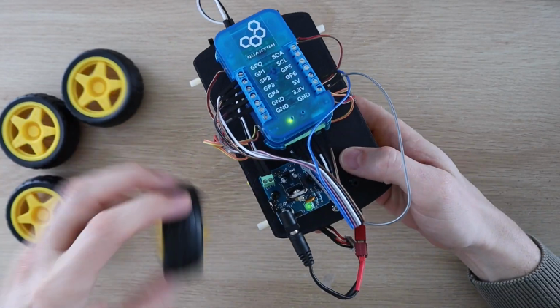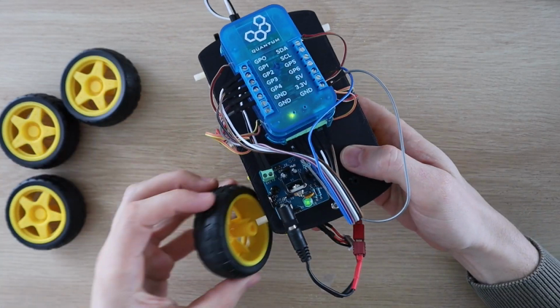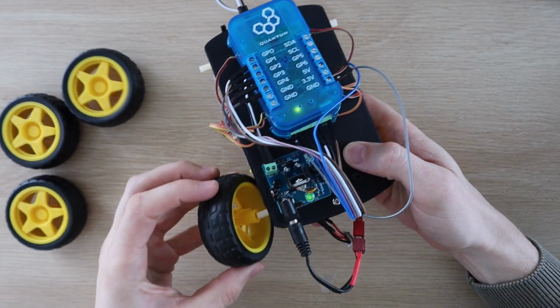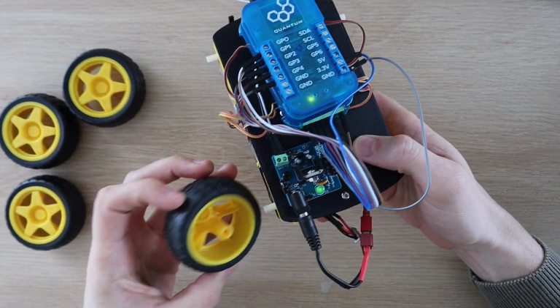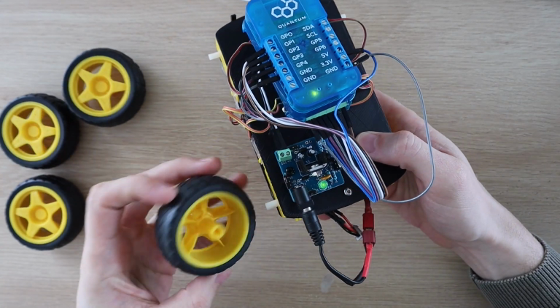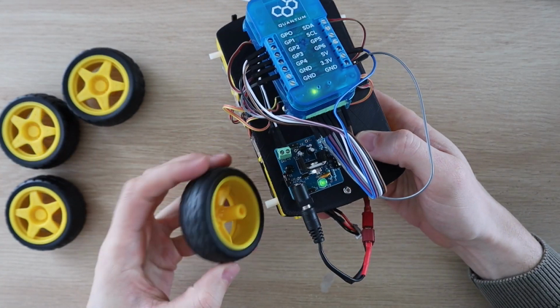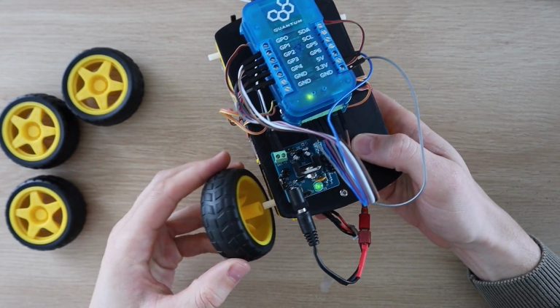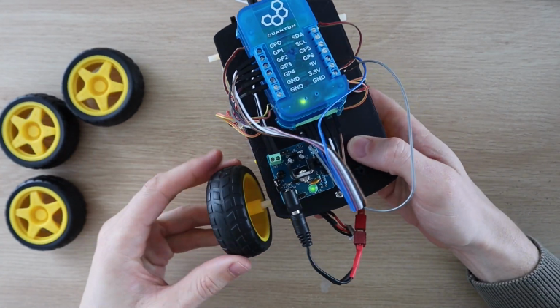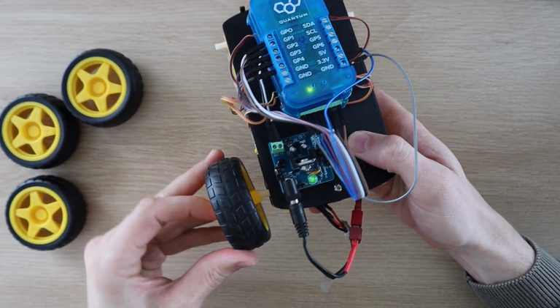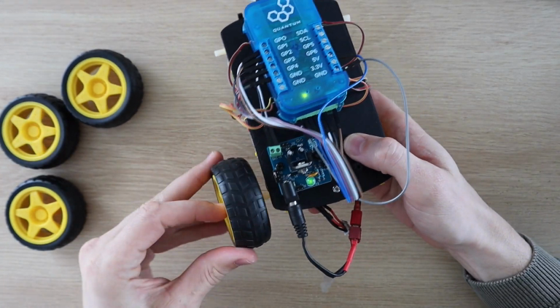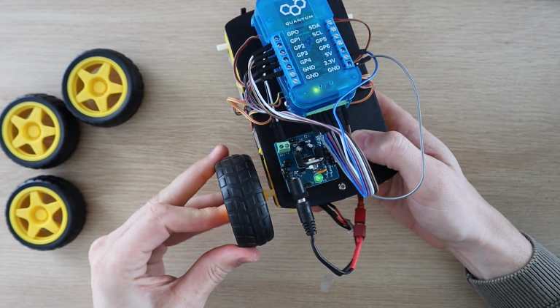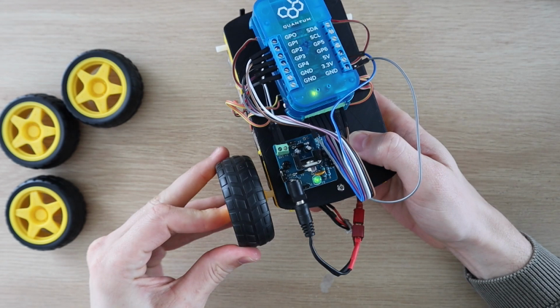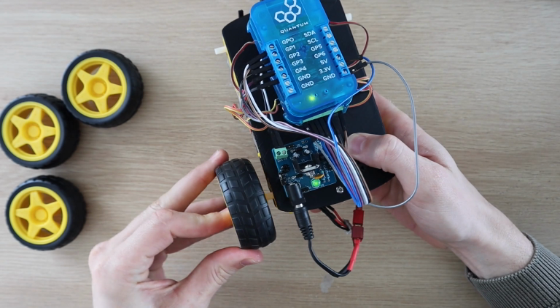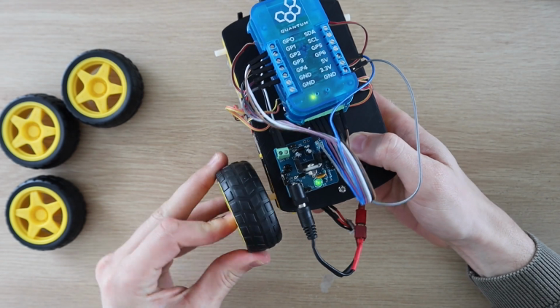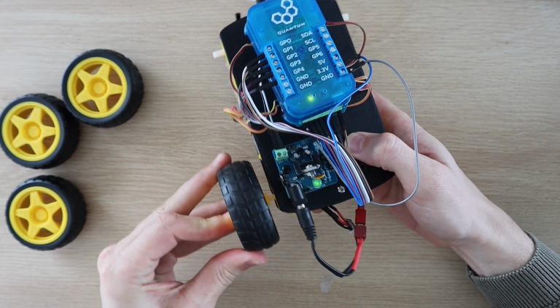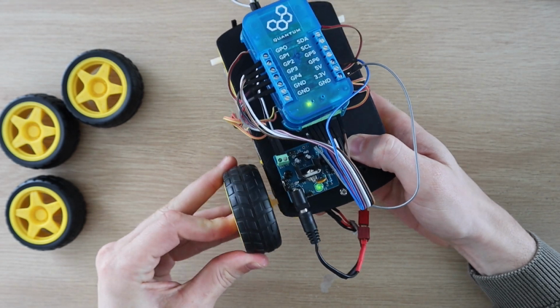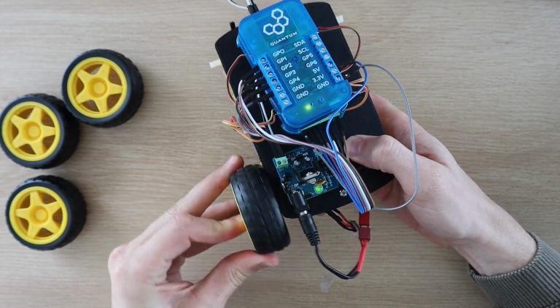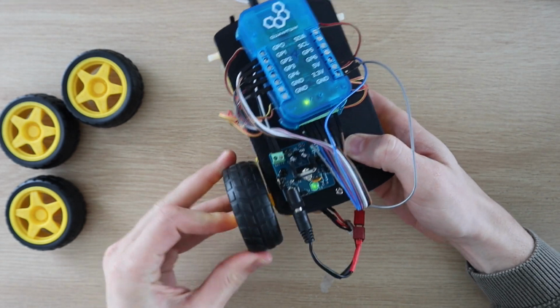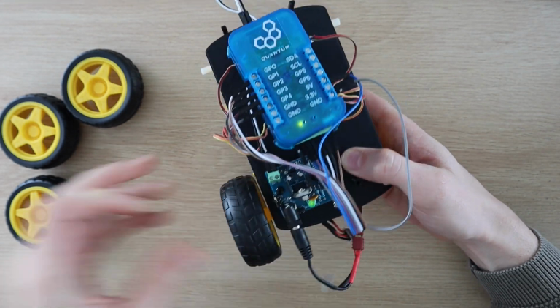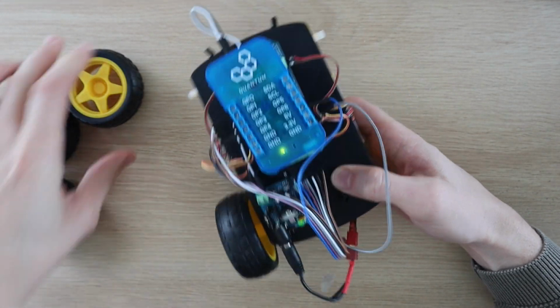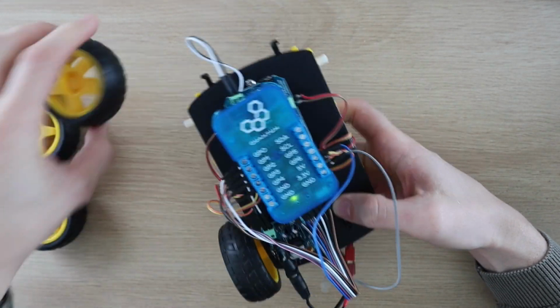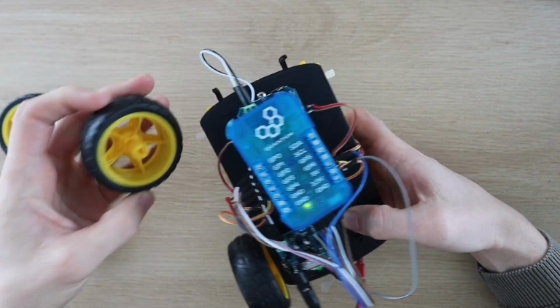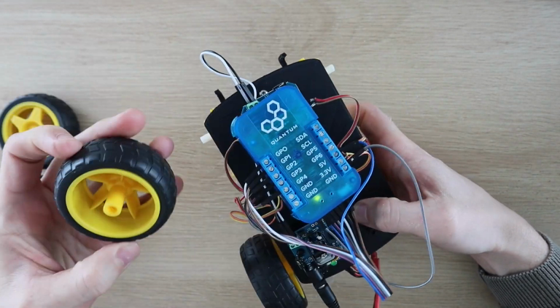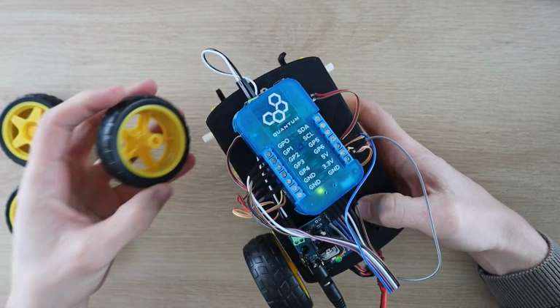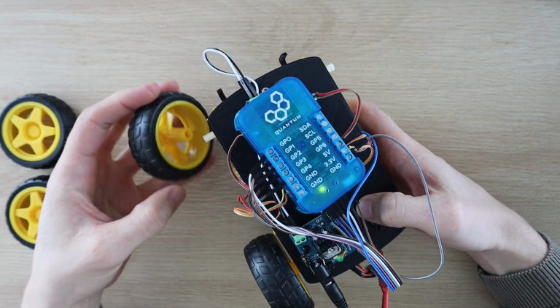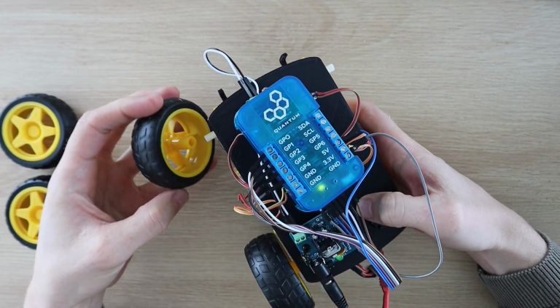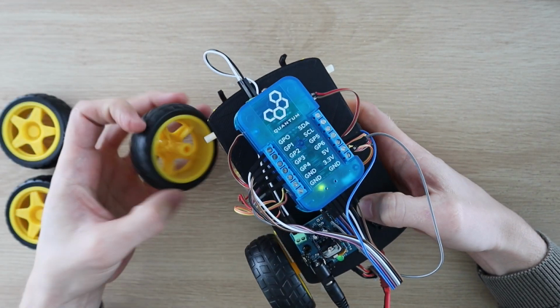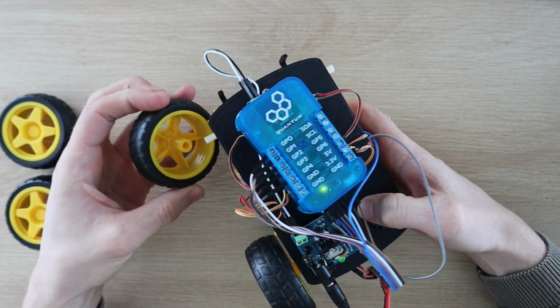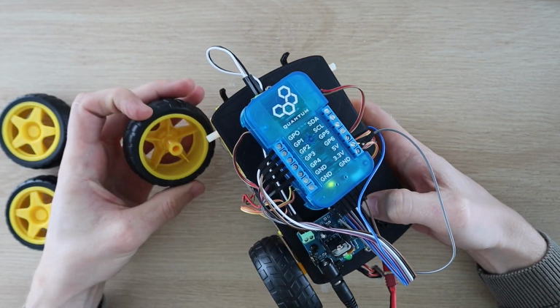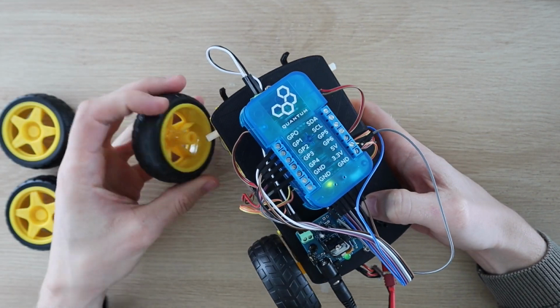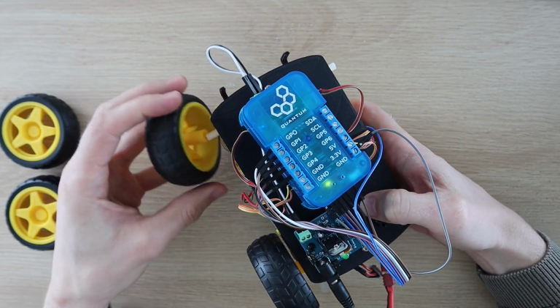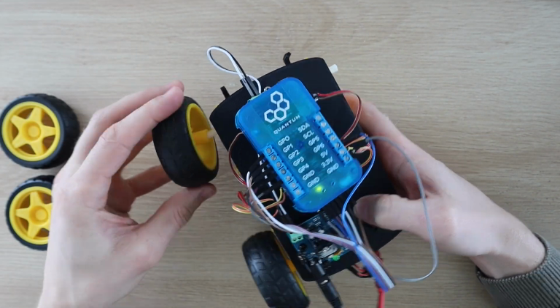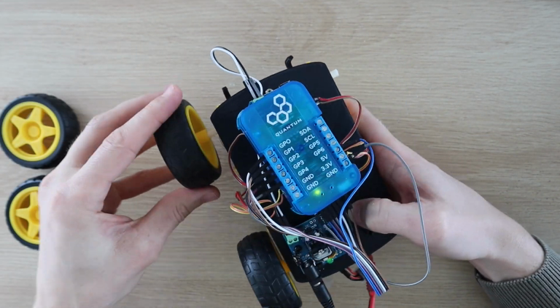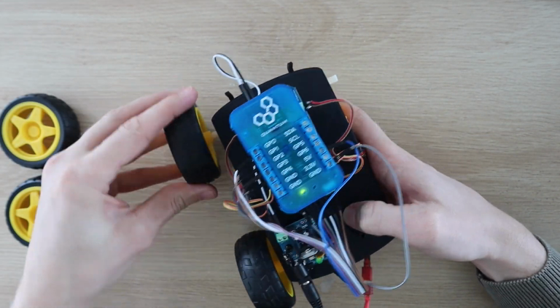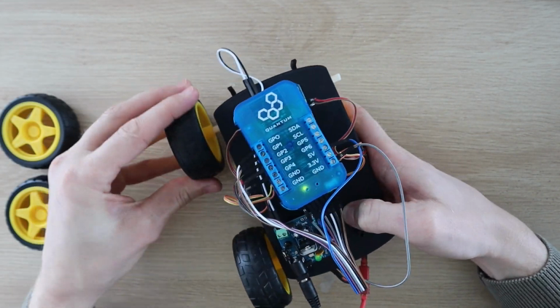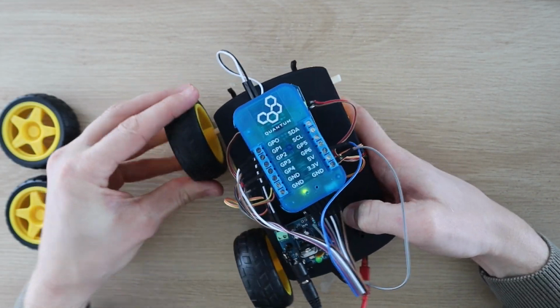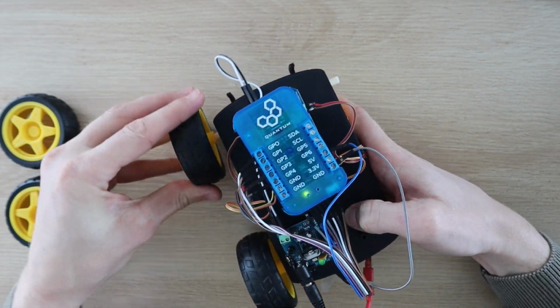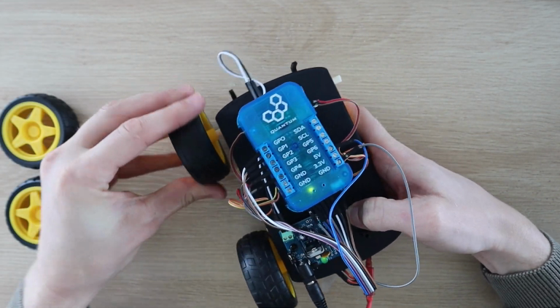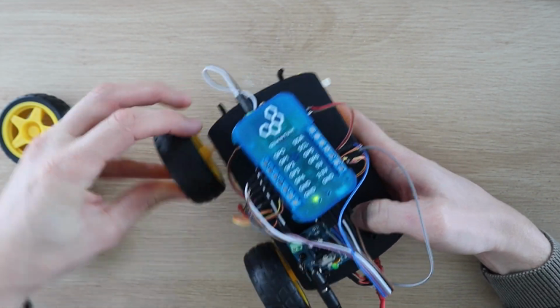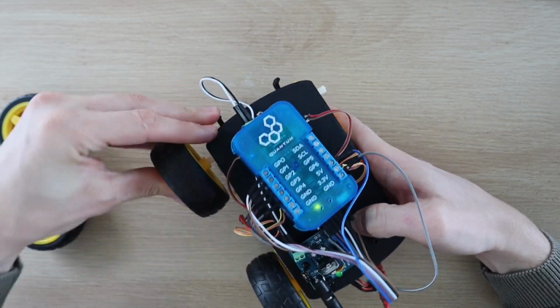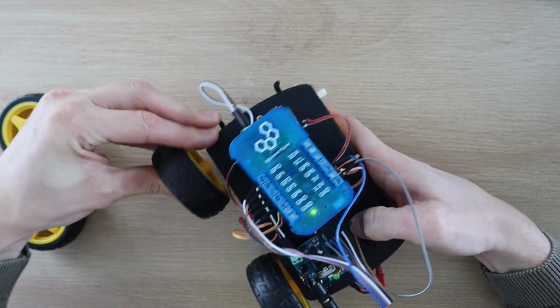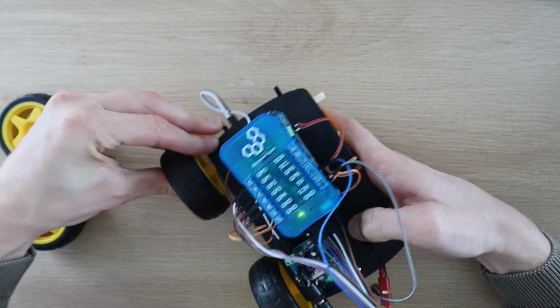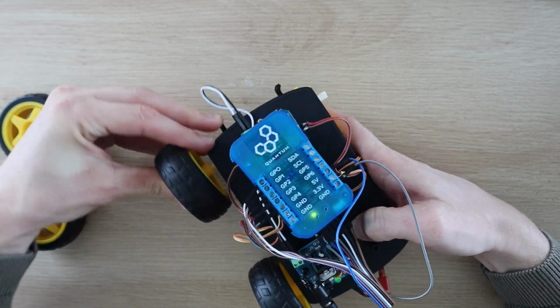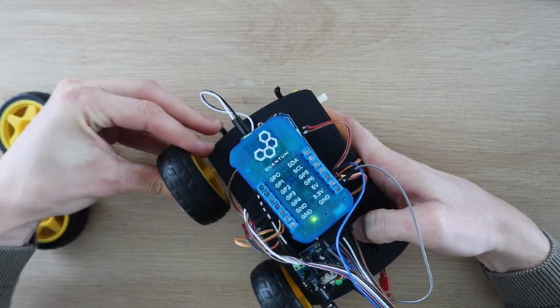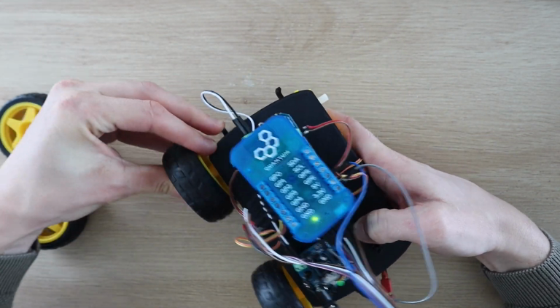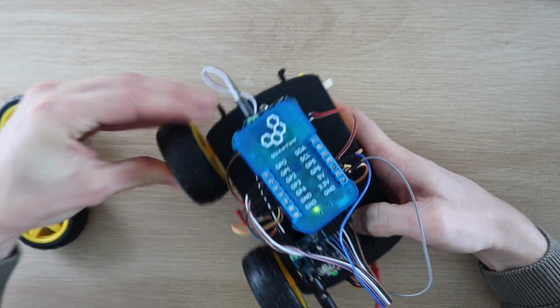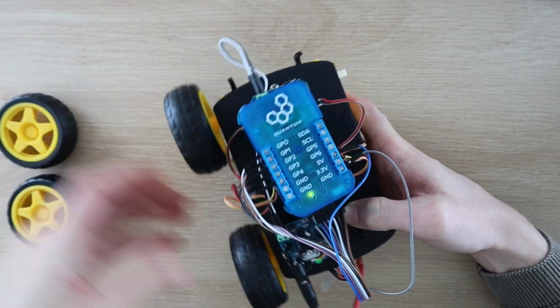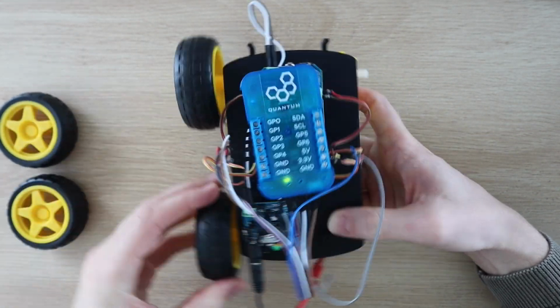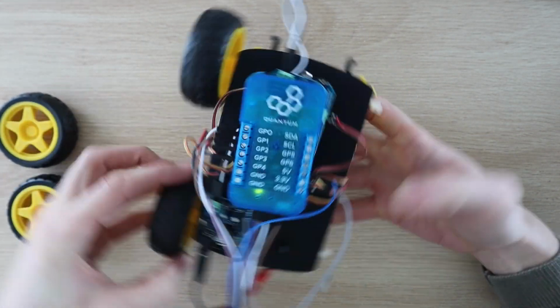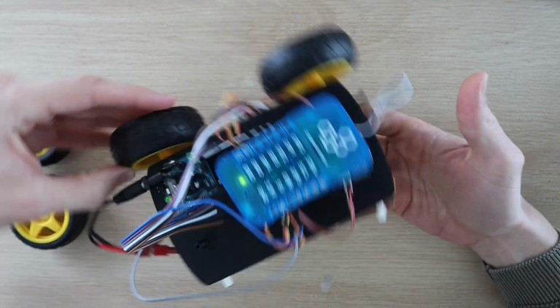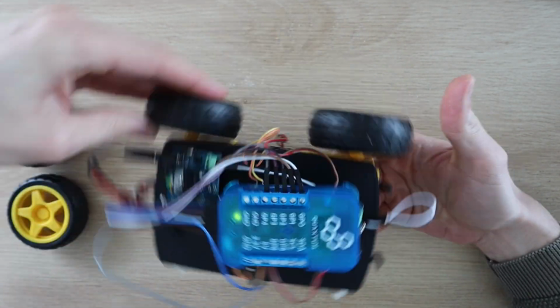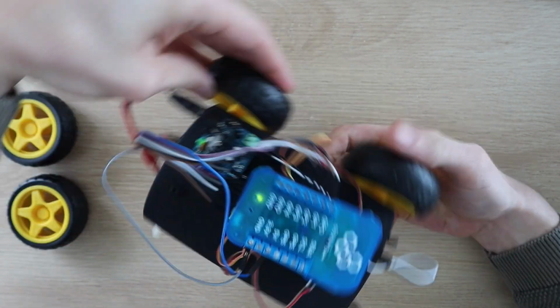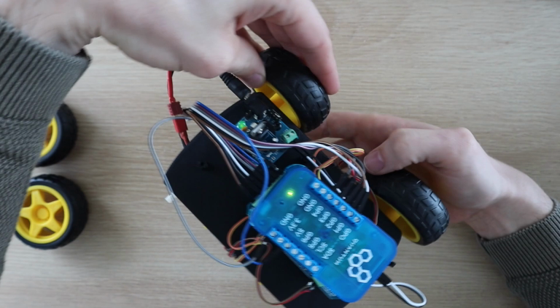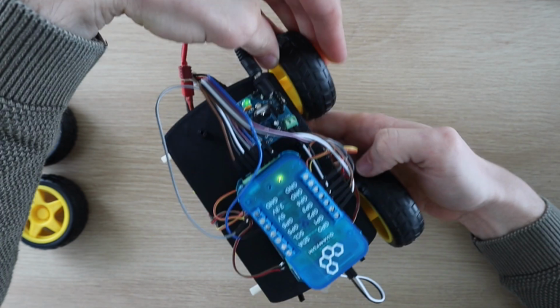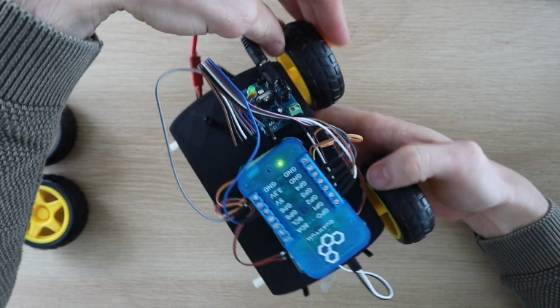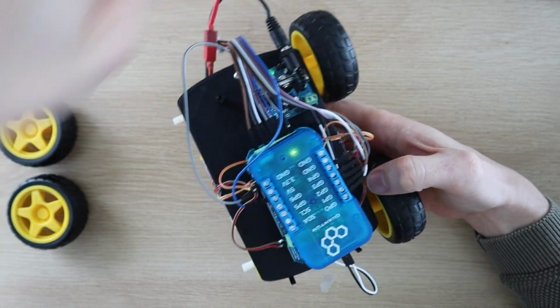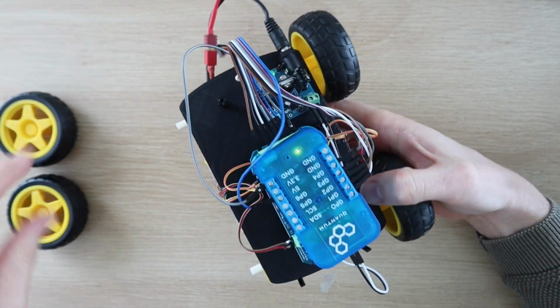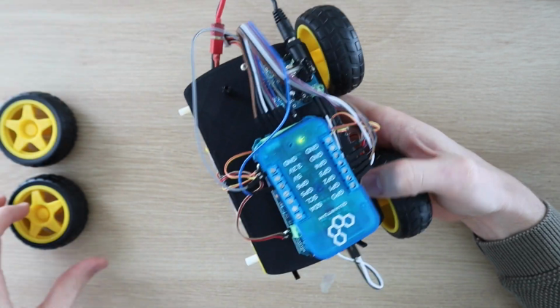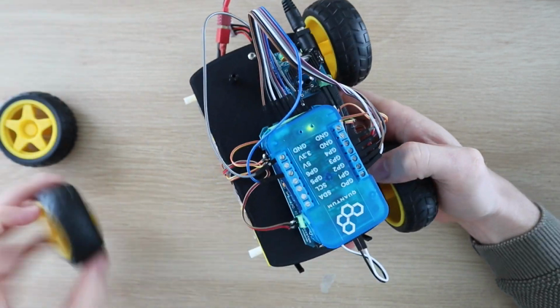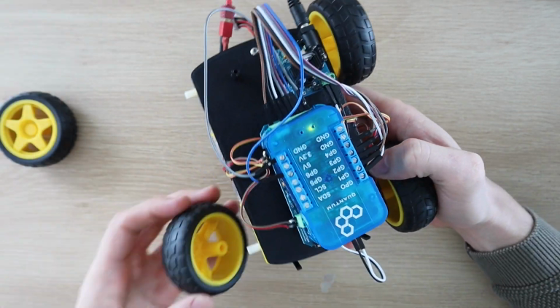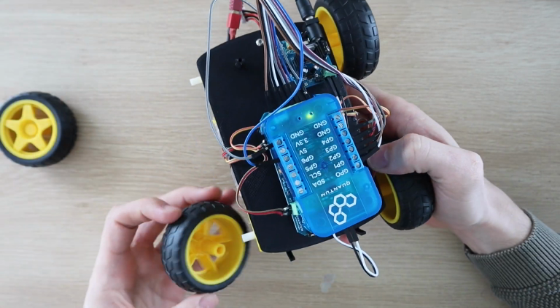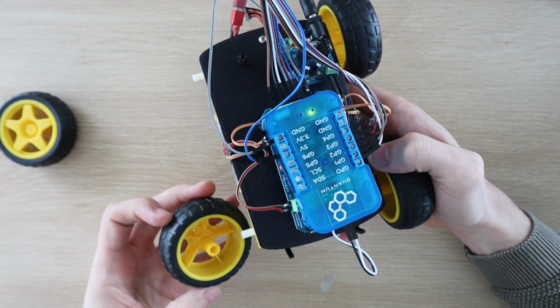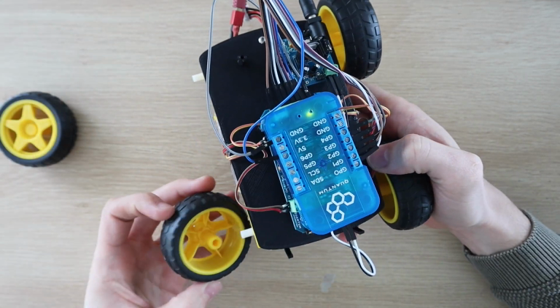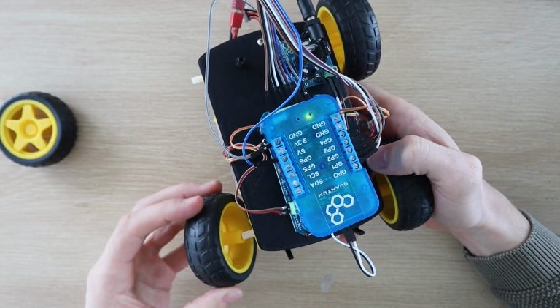Now that the basic car's done, I'm going to put the original wheels back on for the first test, and we'll then look at expanding the functionality for the mecanum wheel movements.